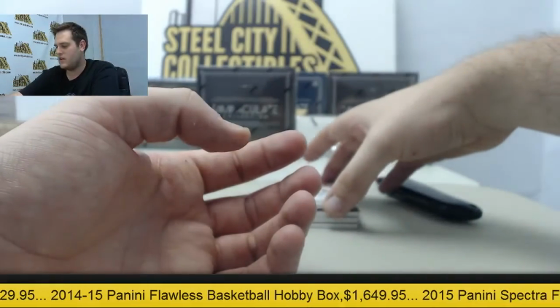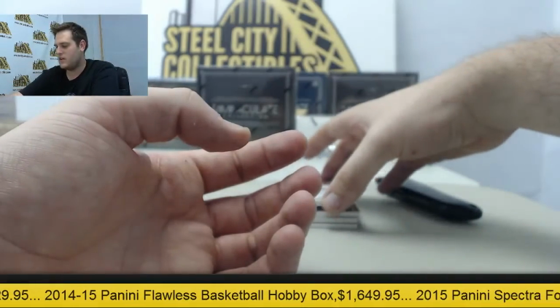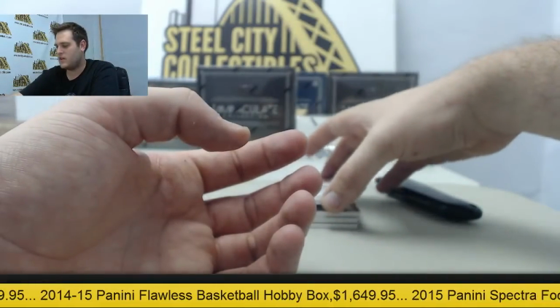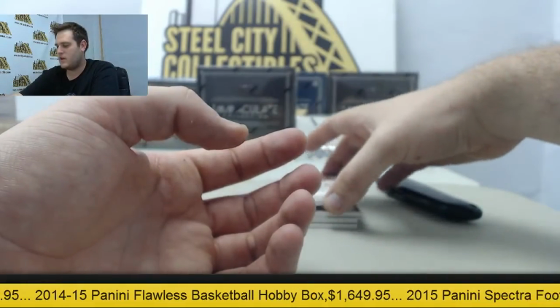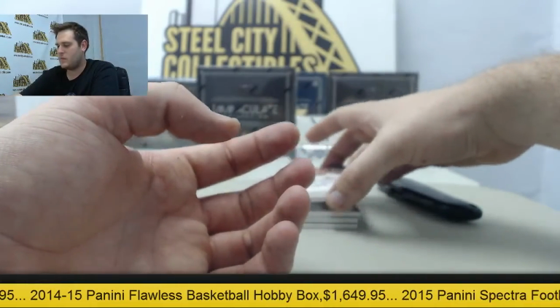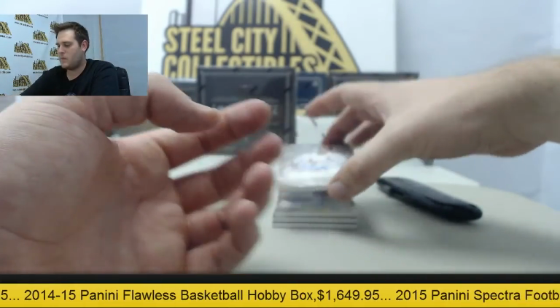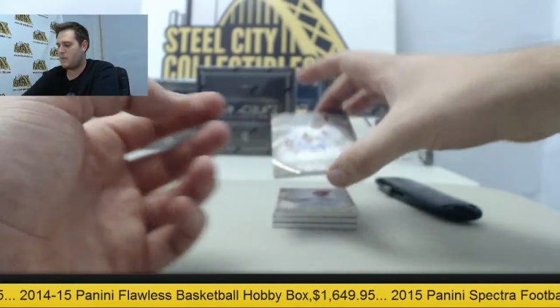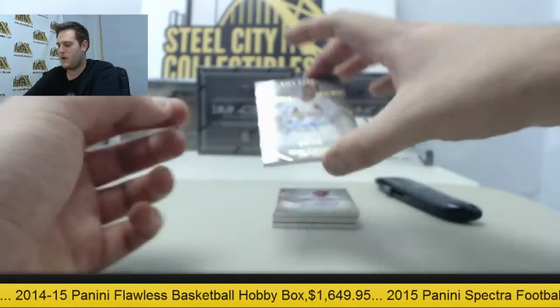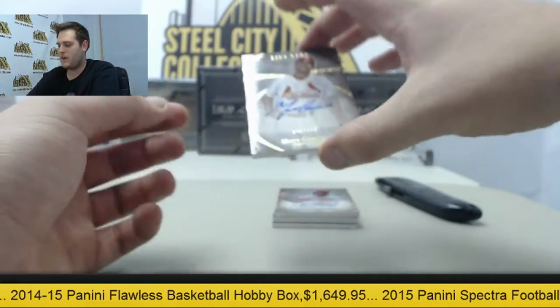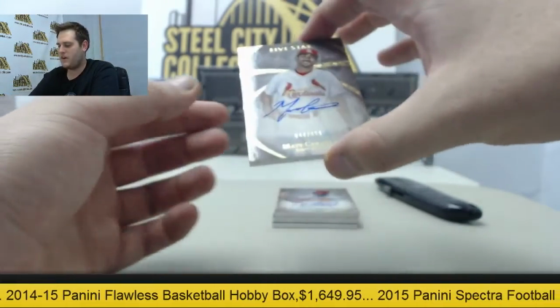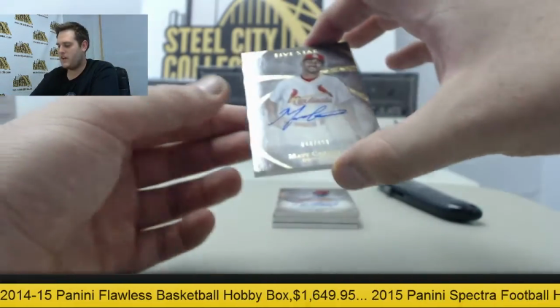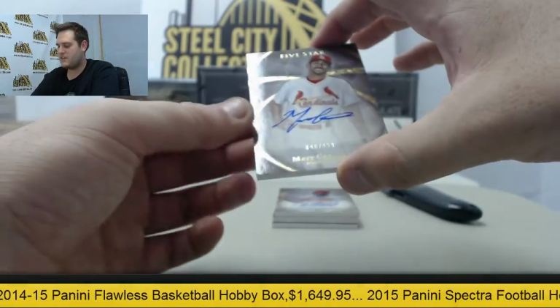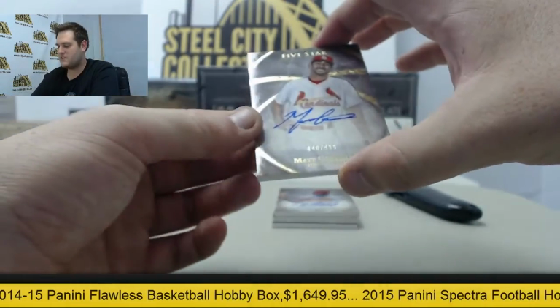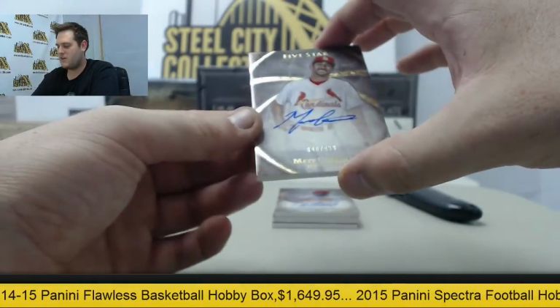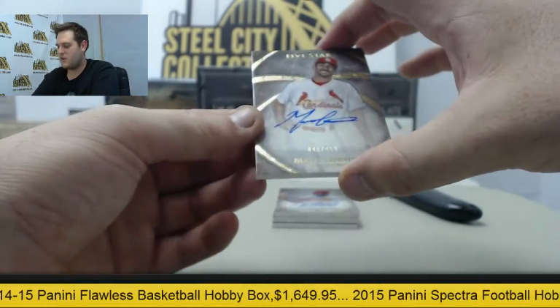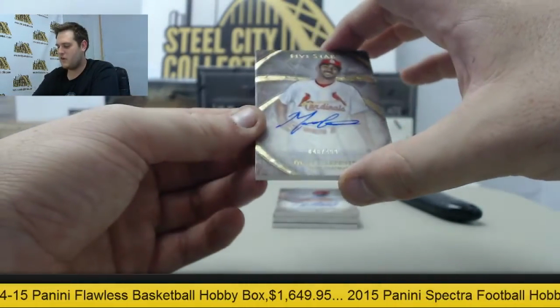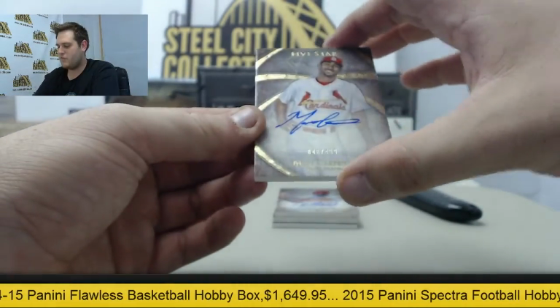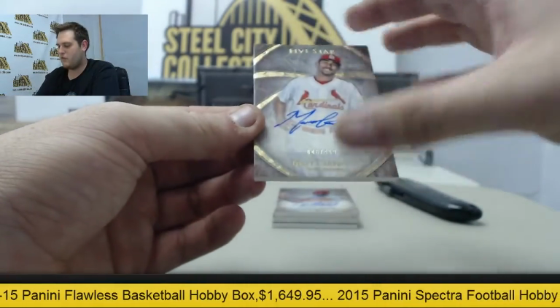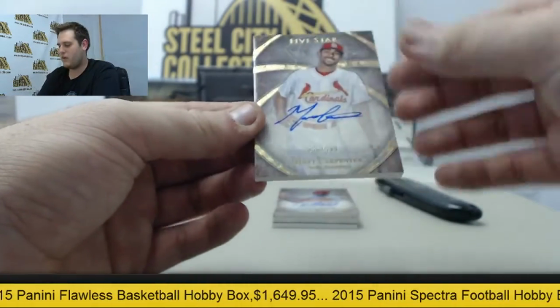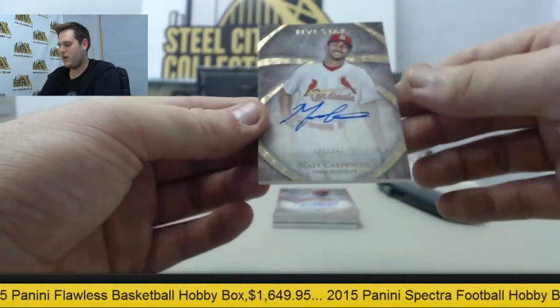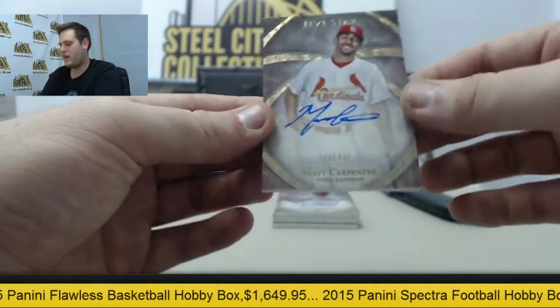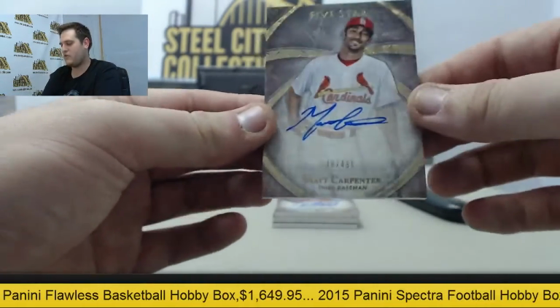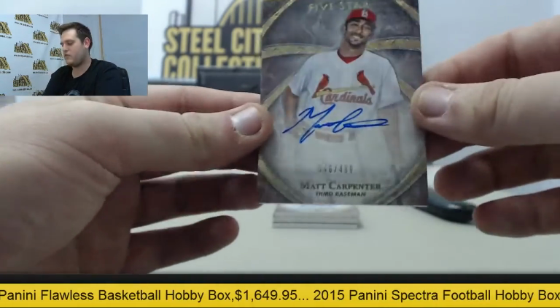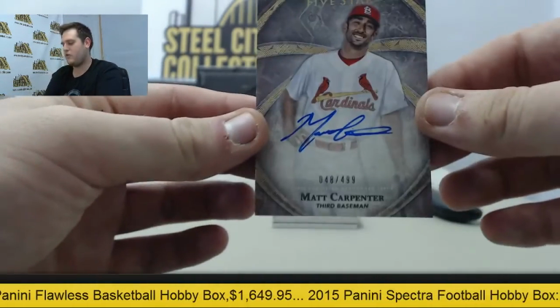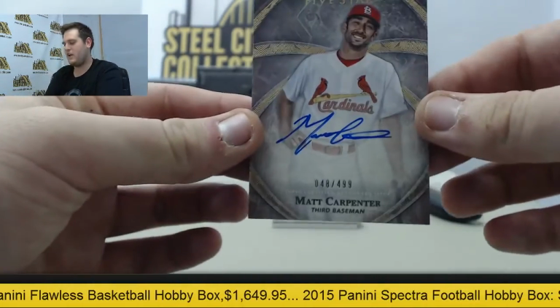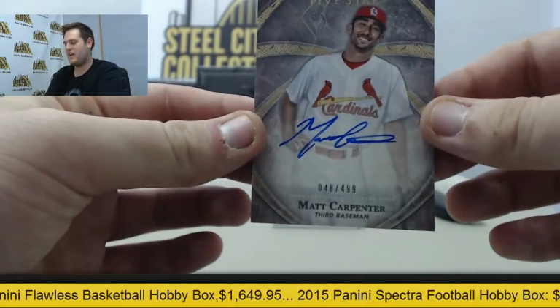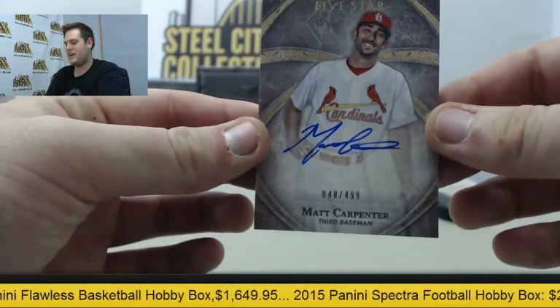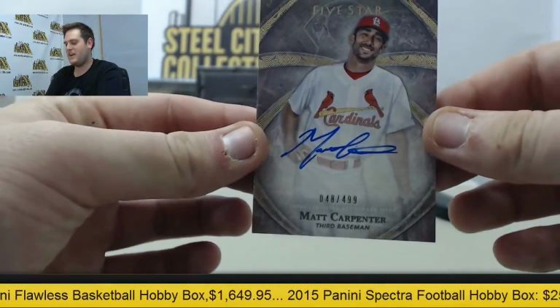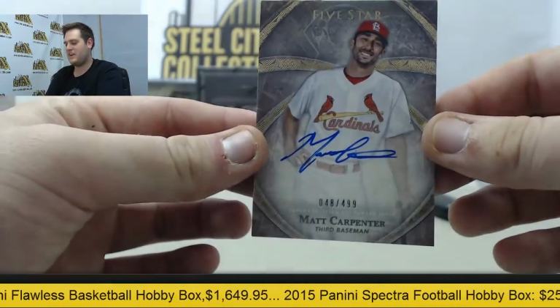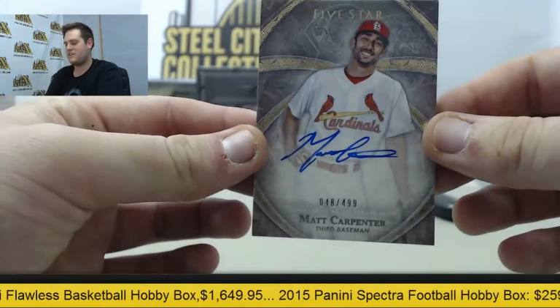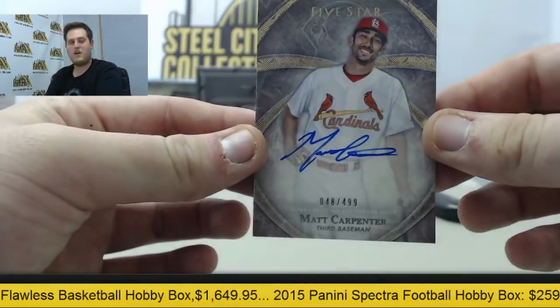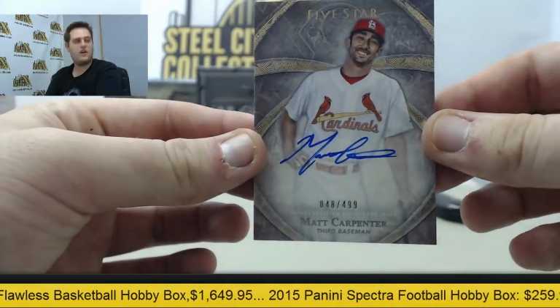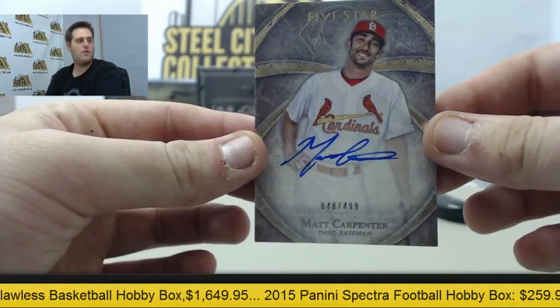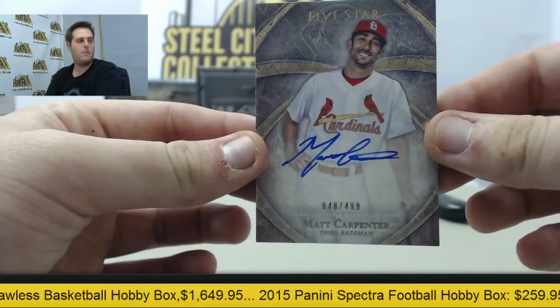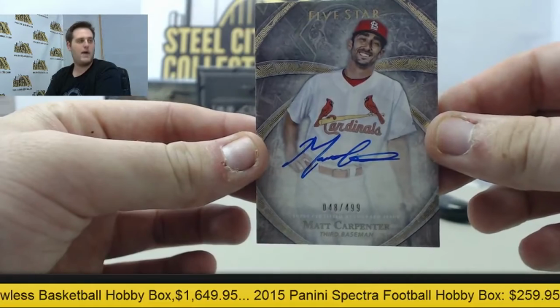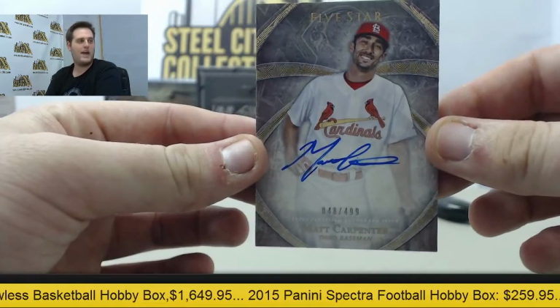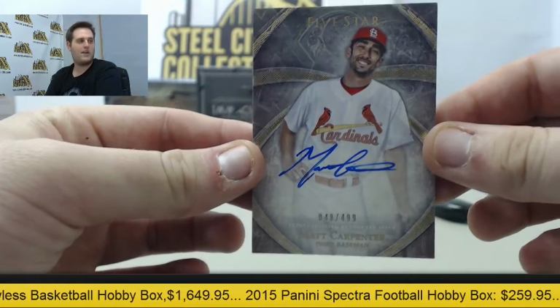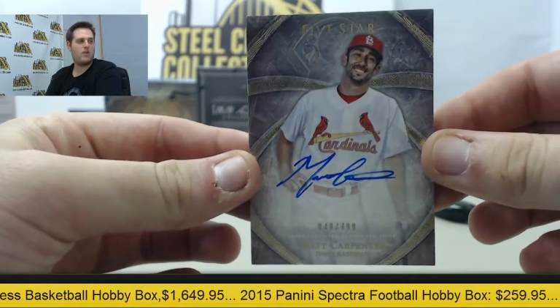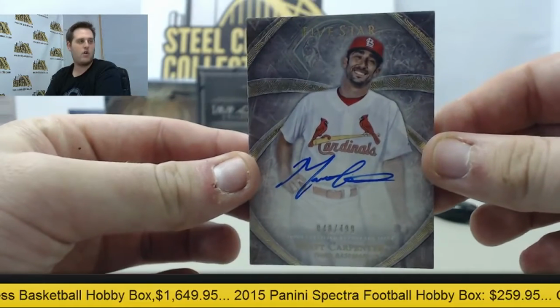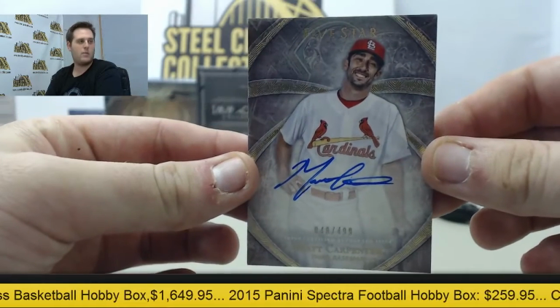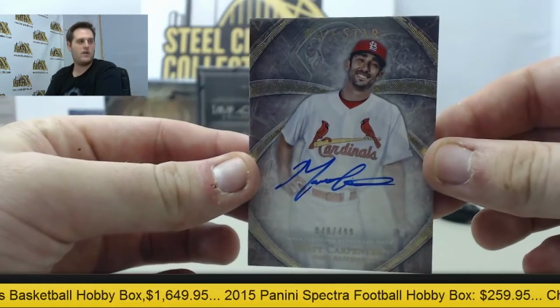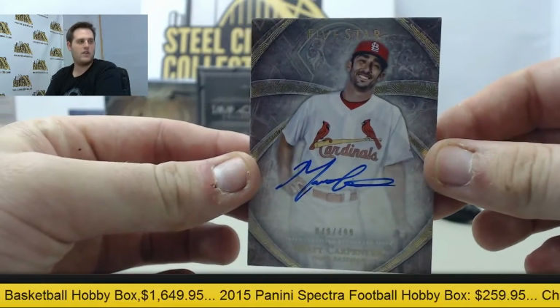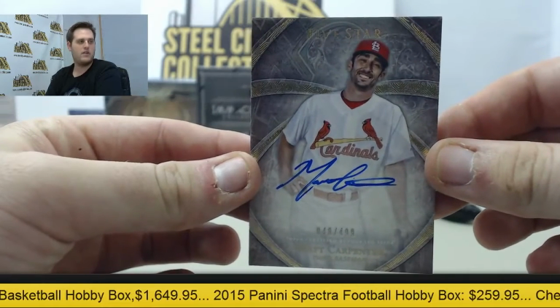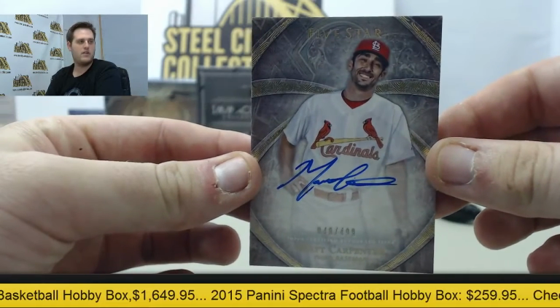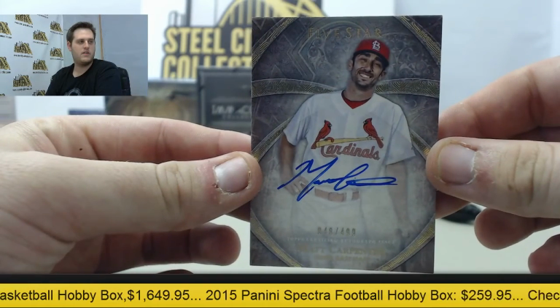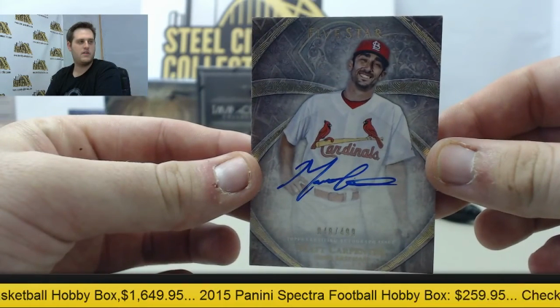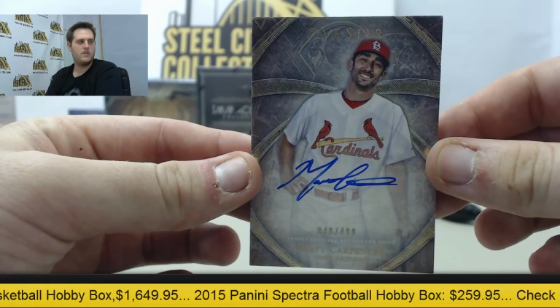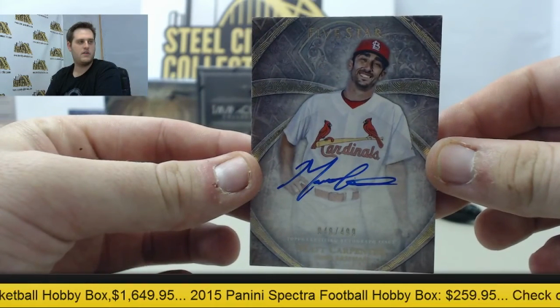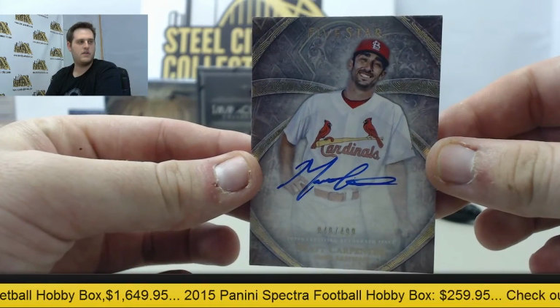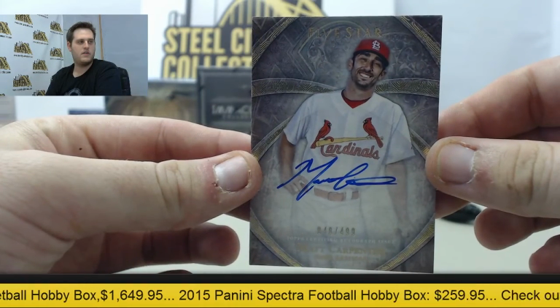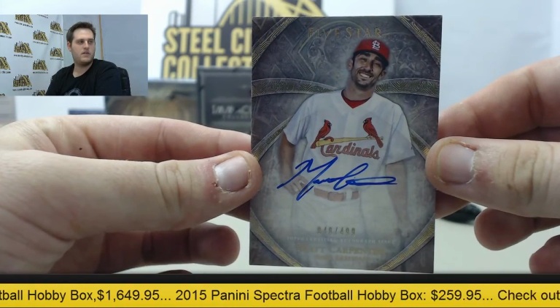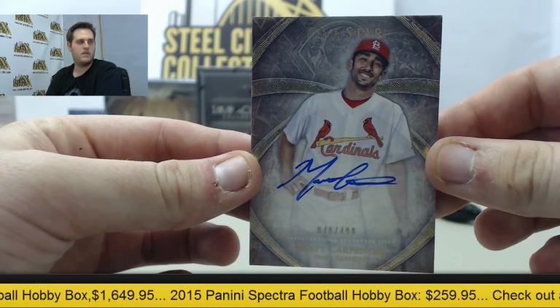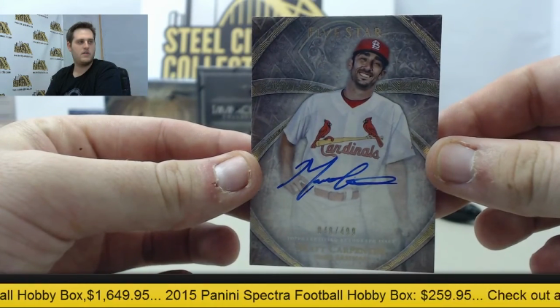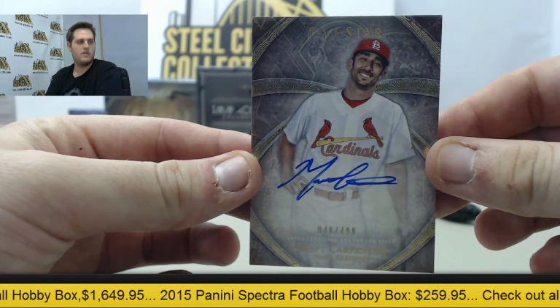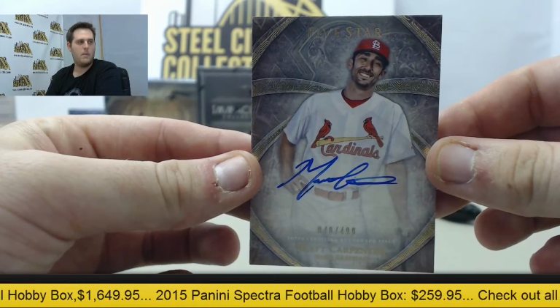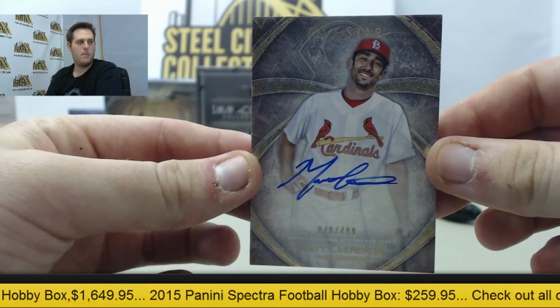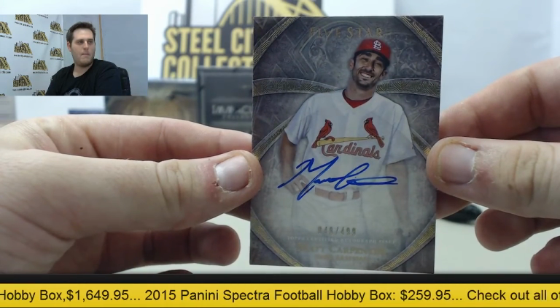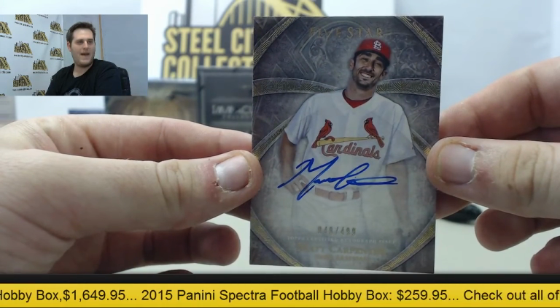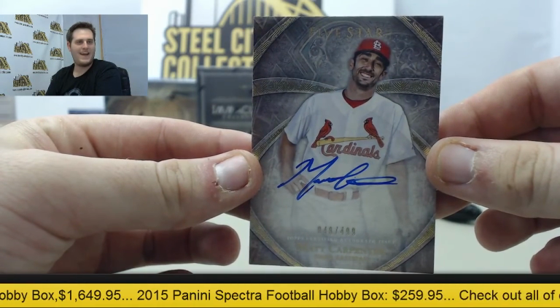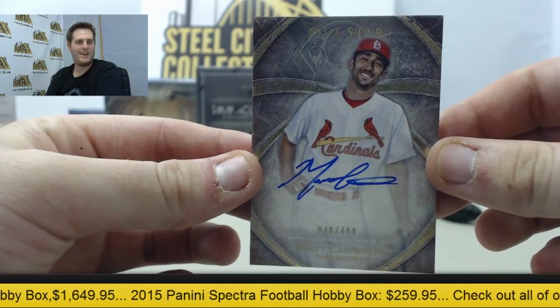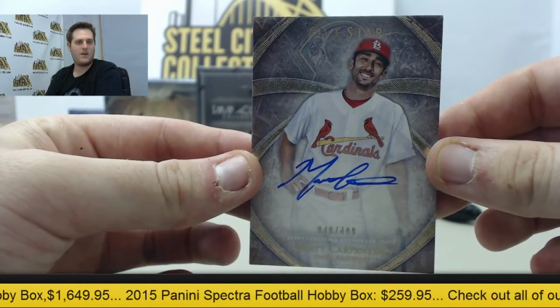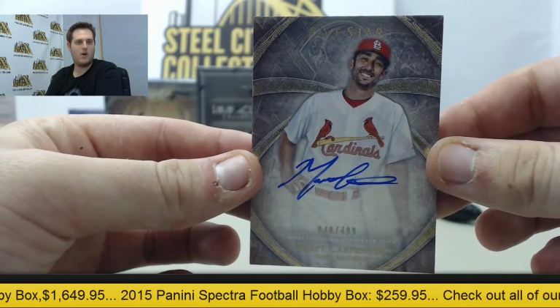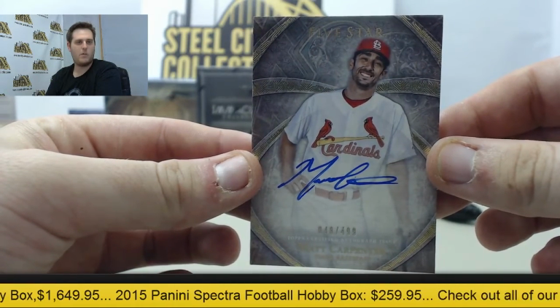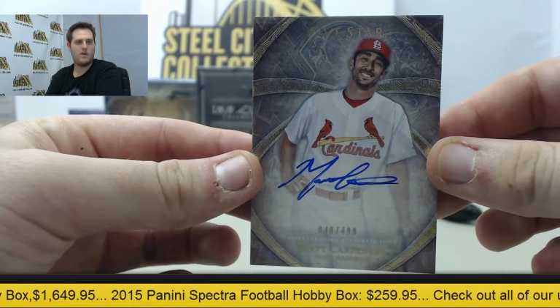Coming up right here, nice card — 48 out of 499, nice auto — Matt Carpenter.